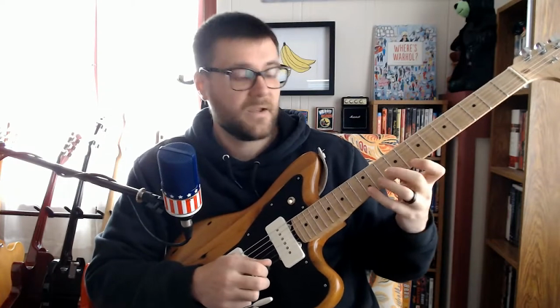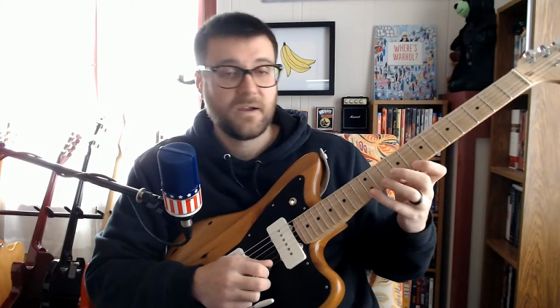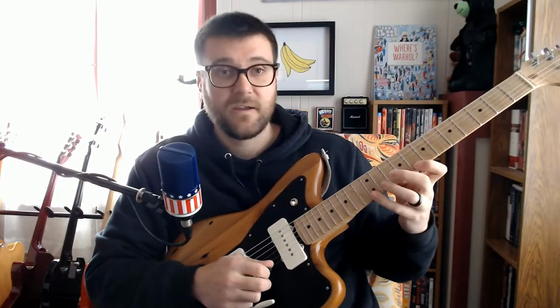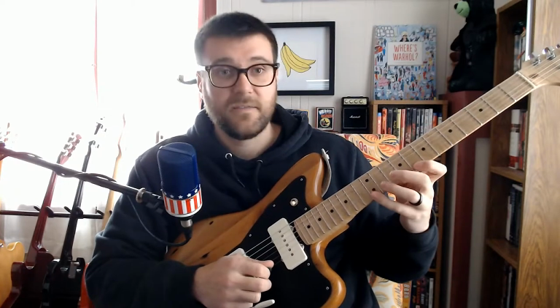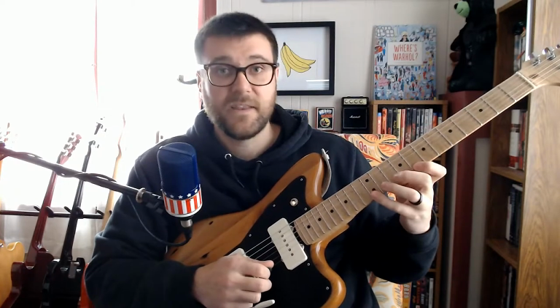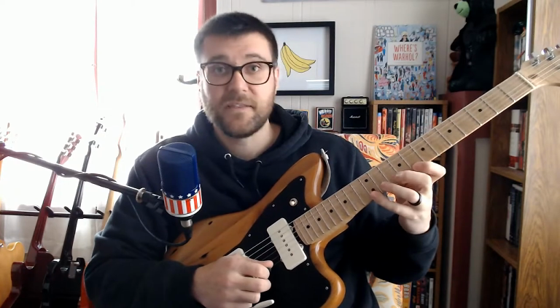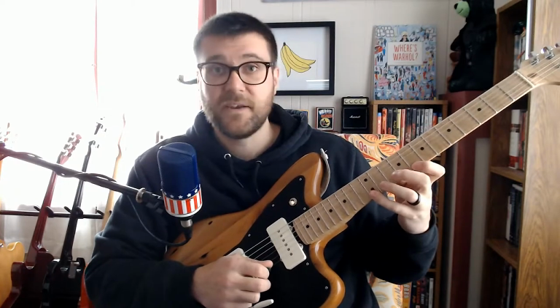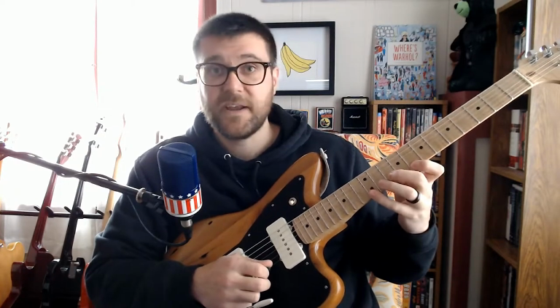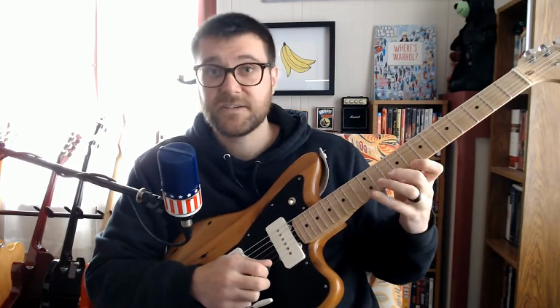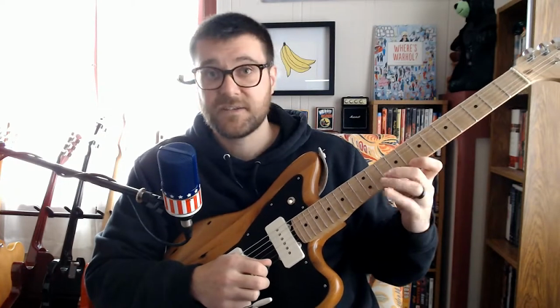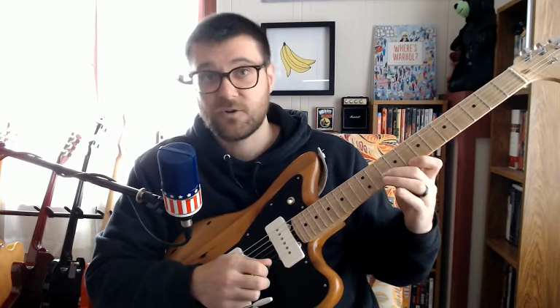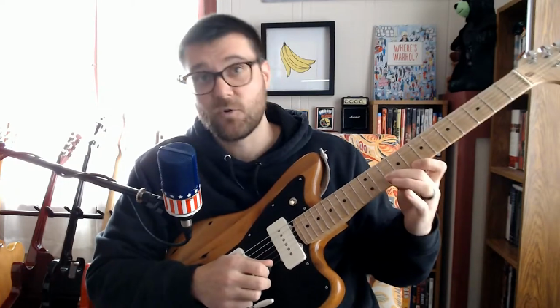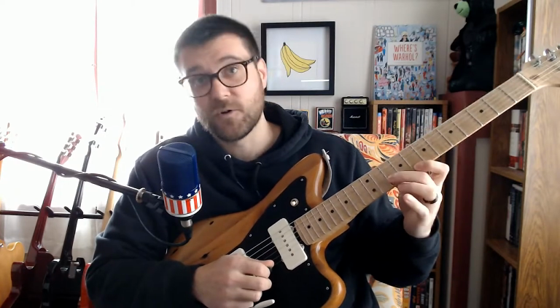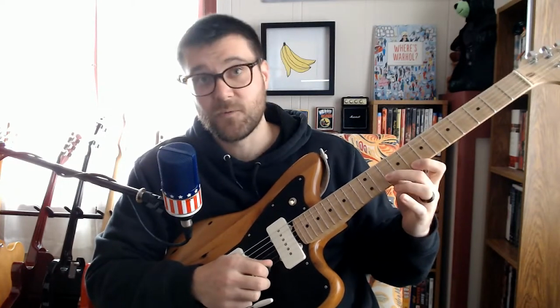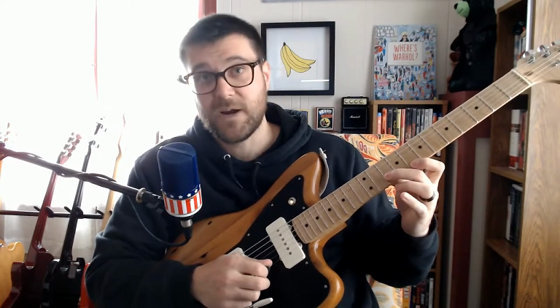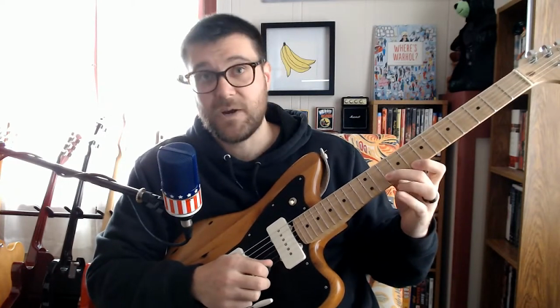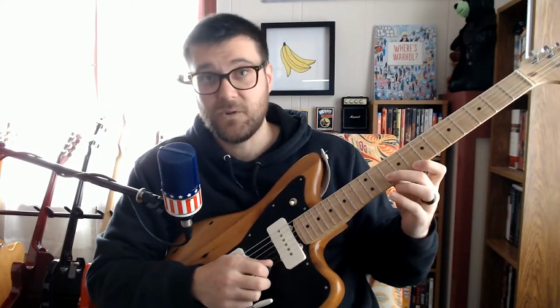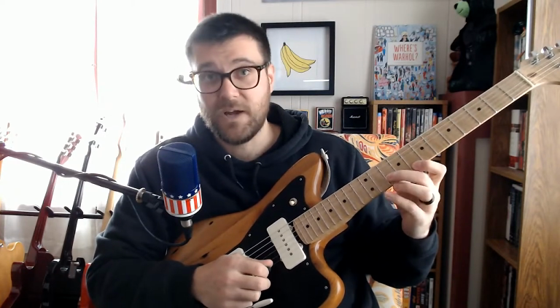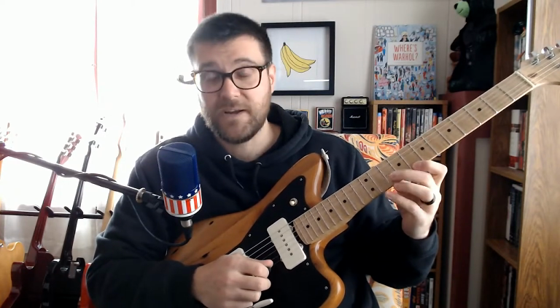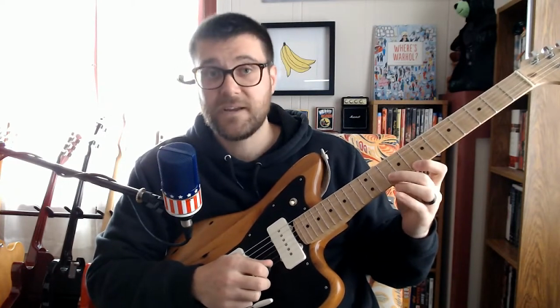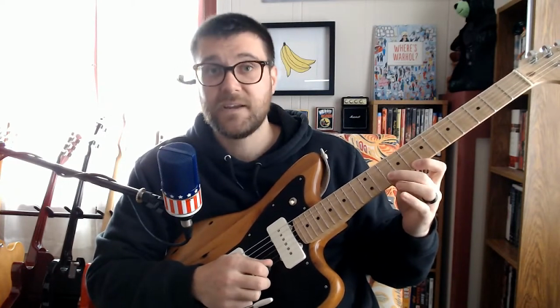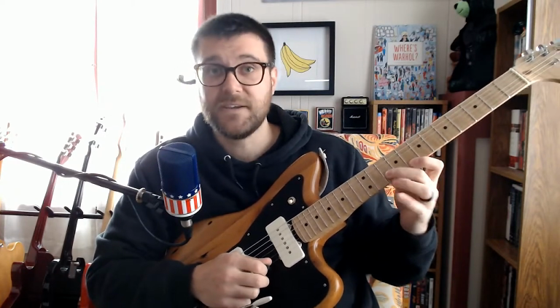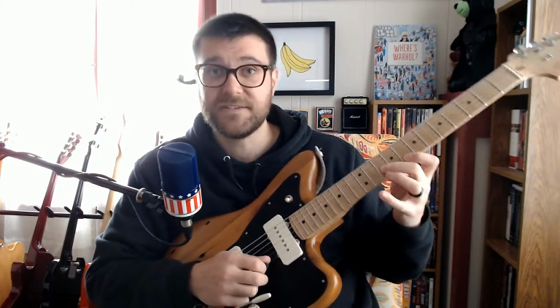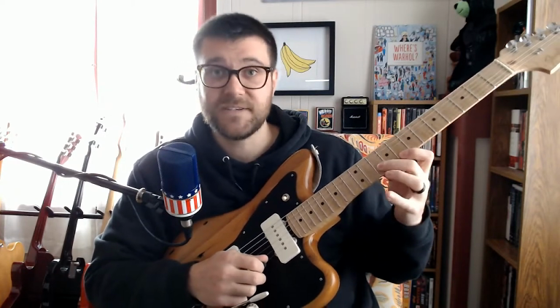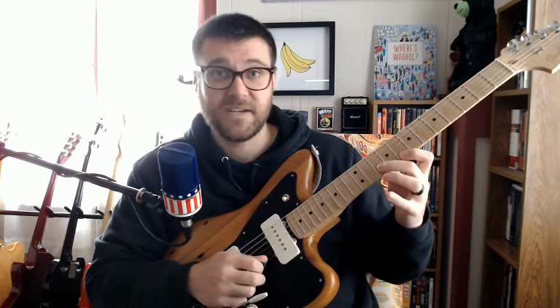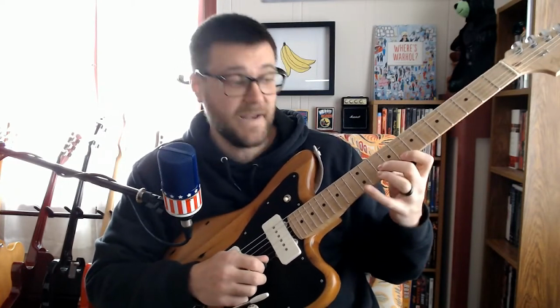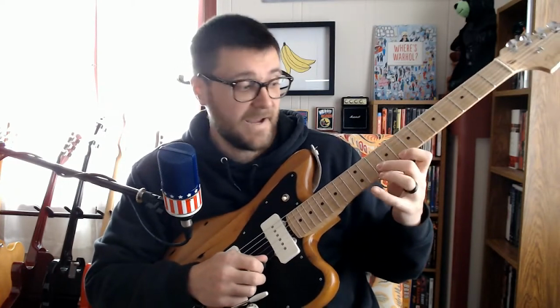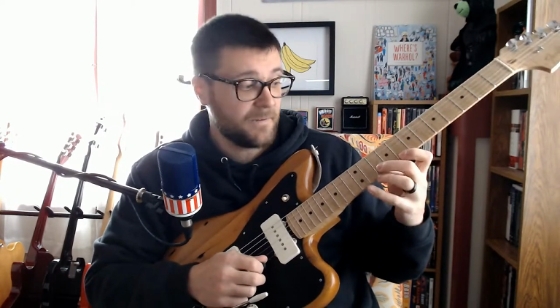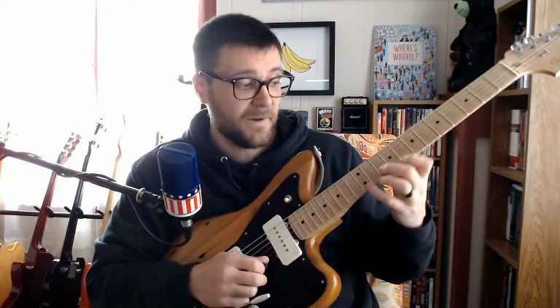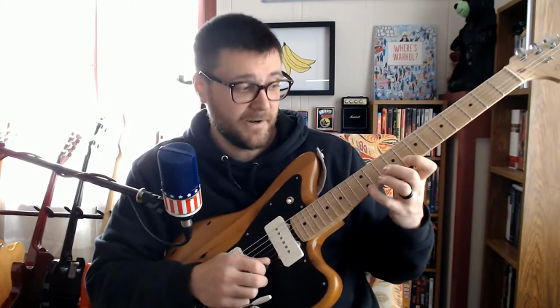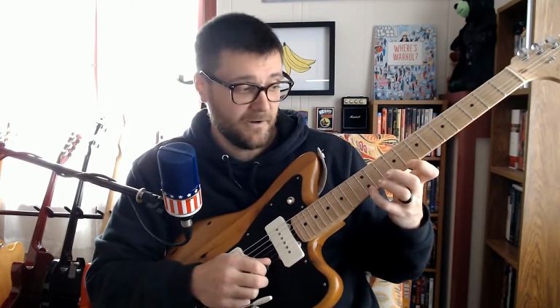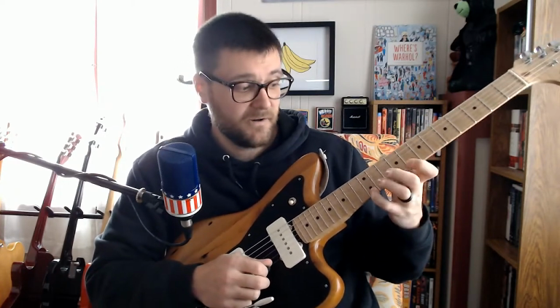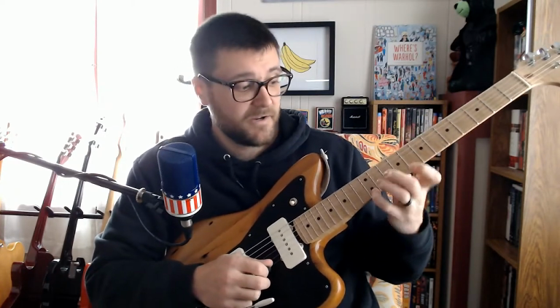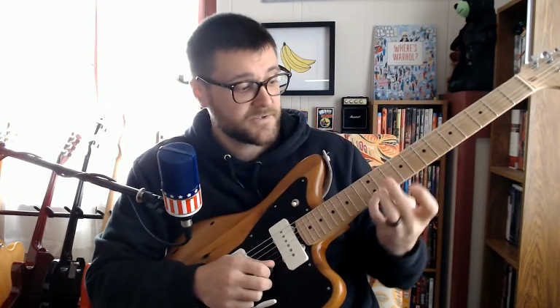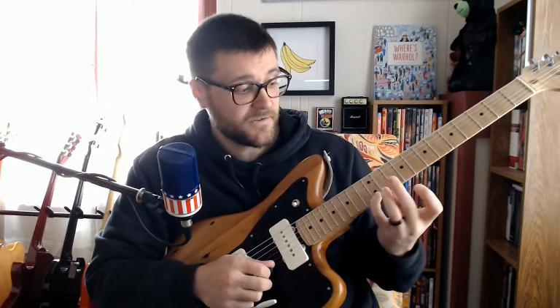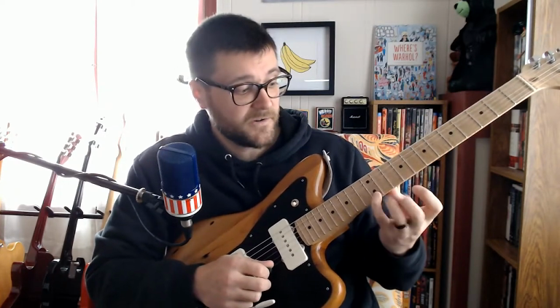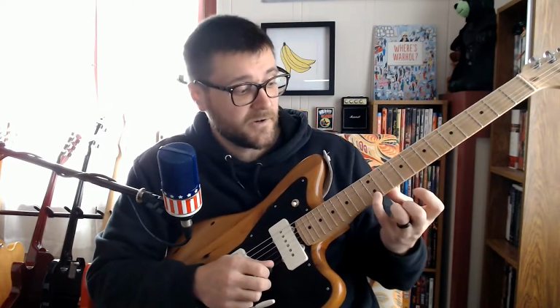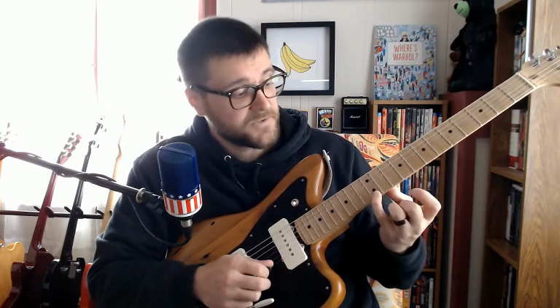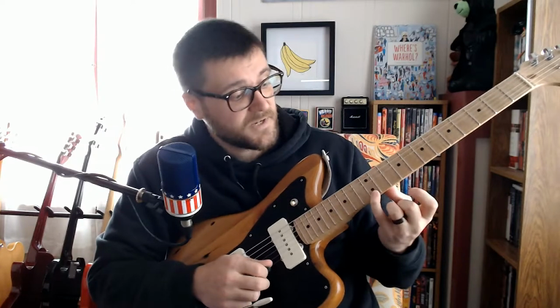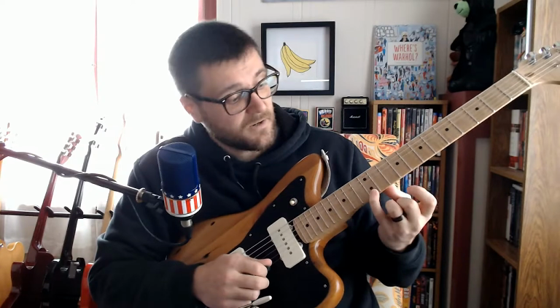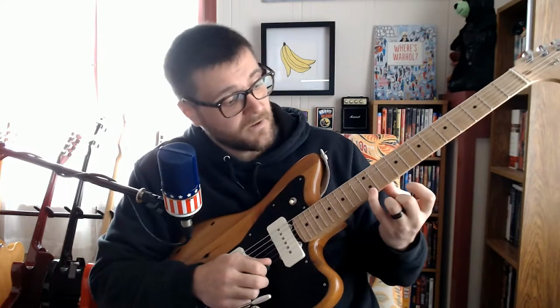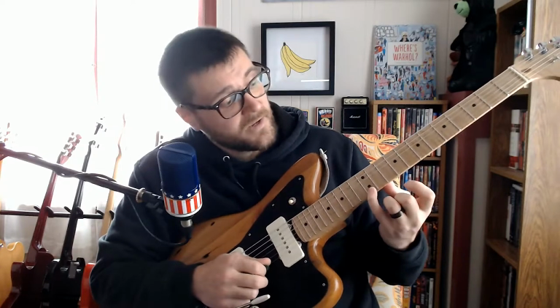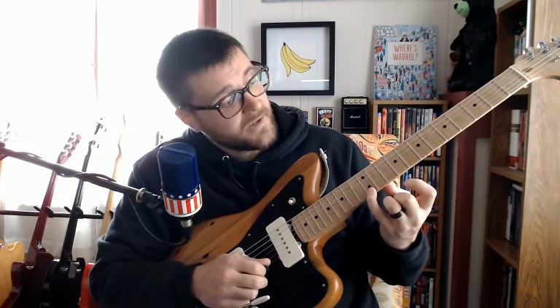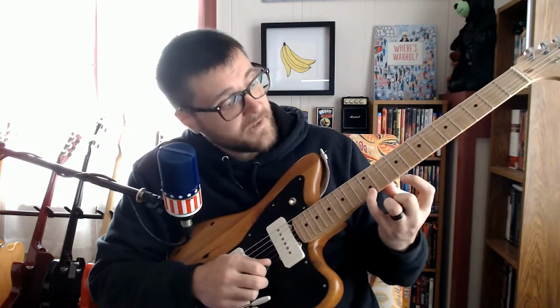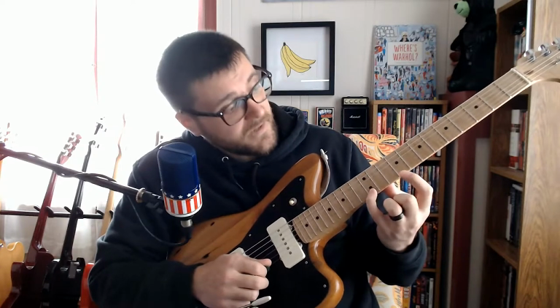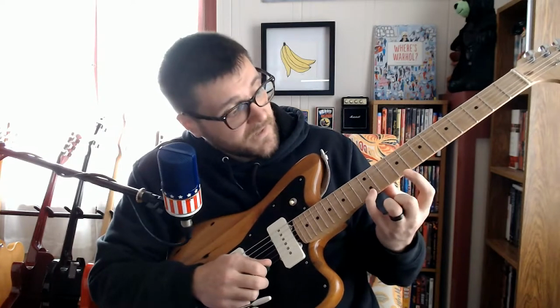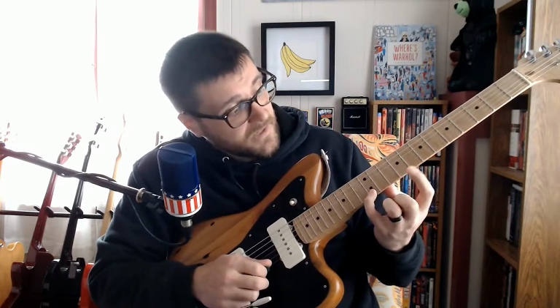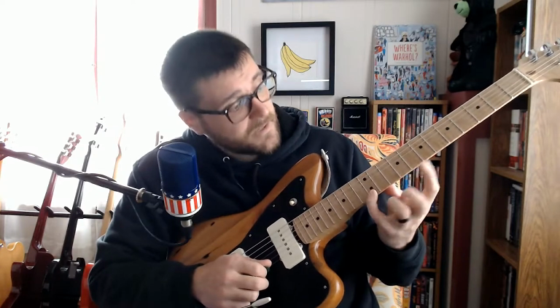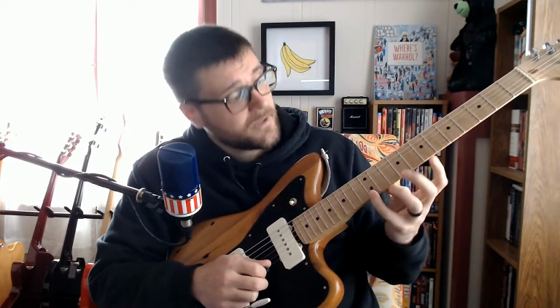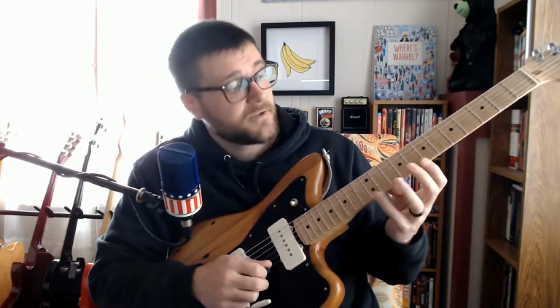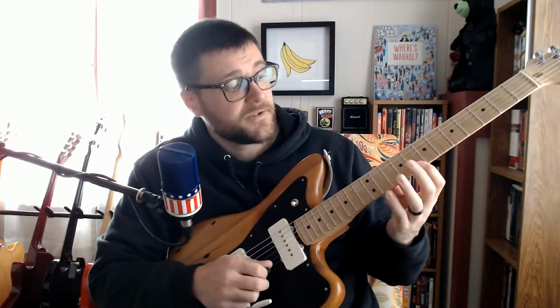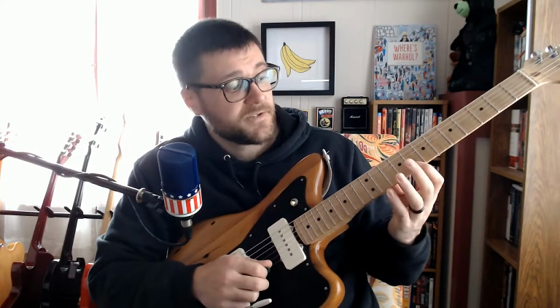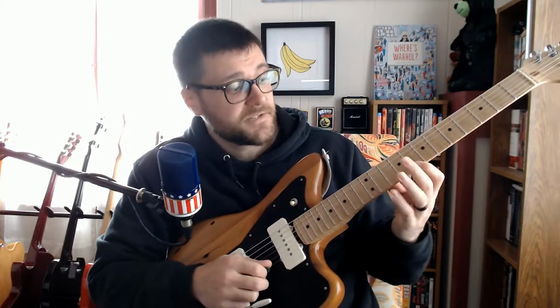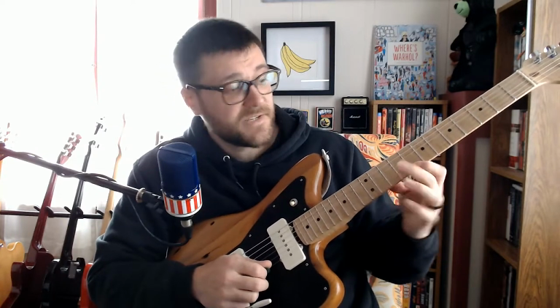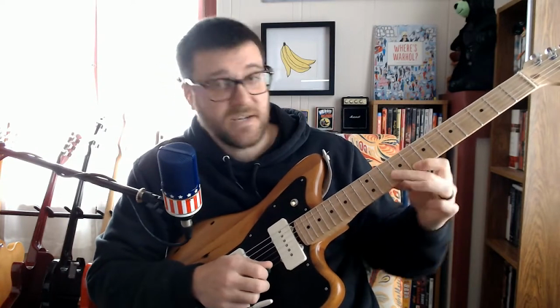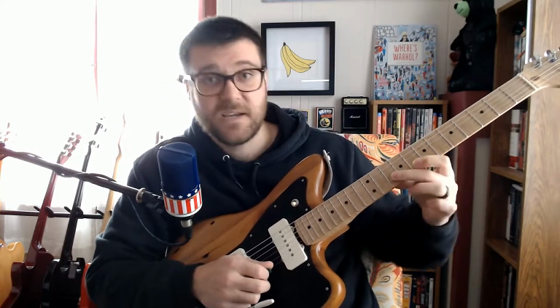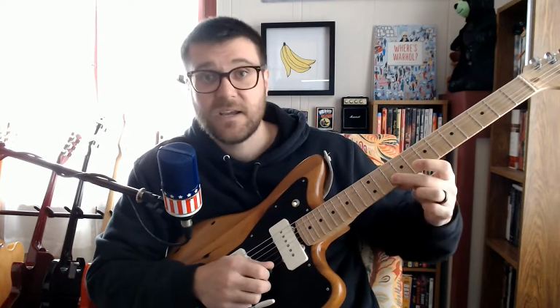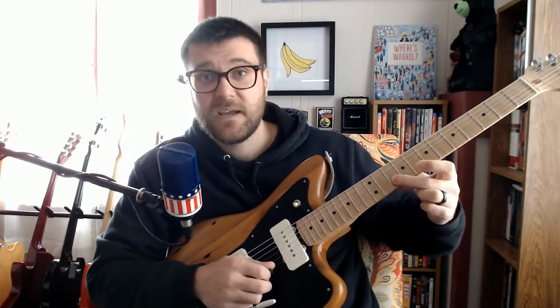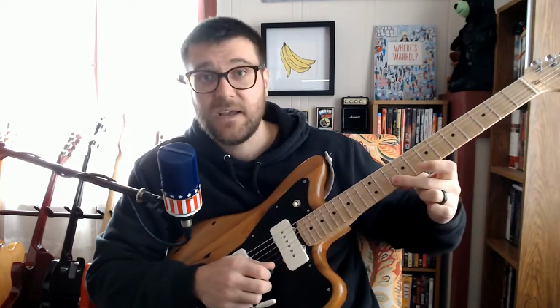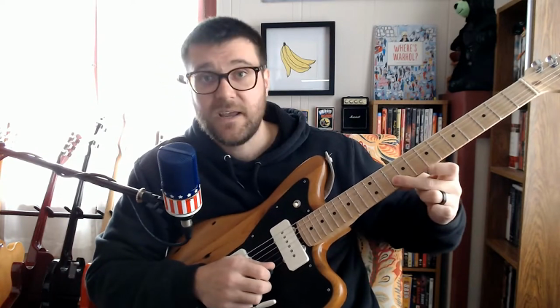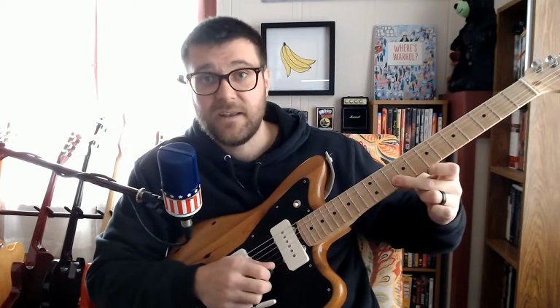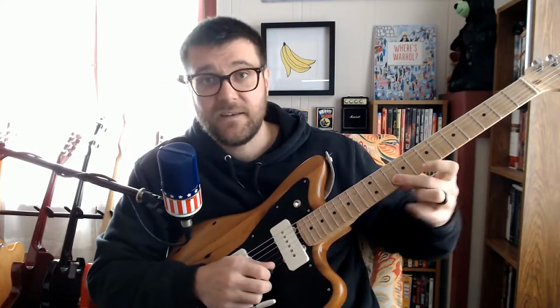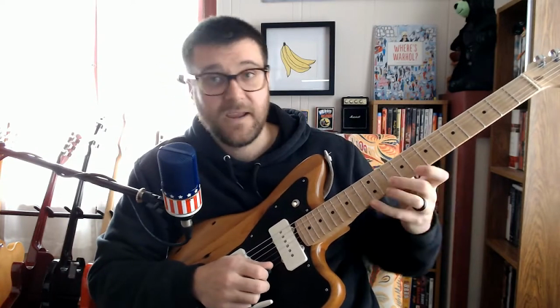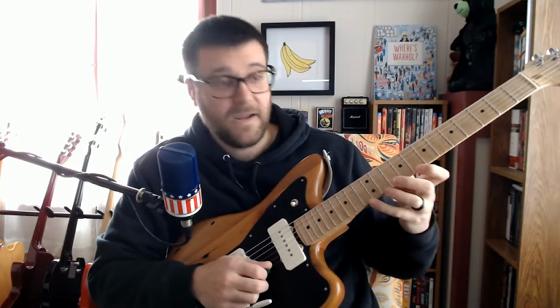Then the next chord we're outlining is in A minor, so the notes are E, C, and A.